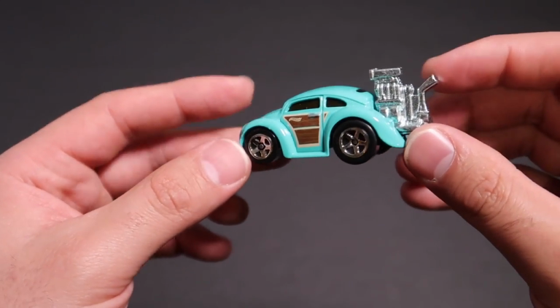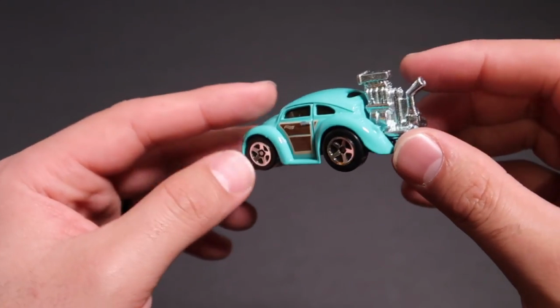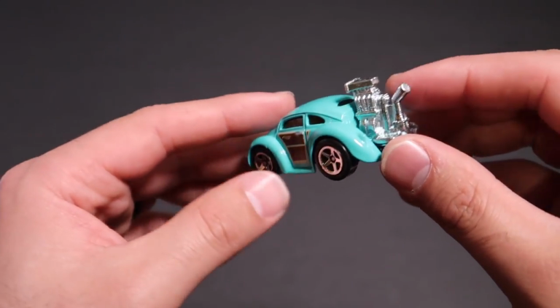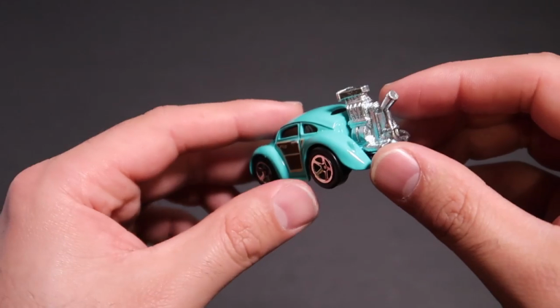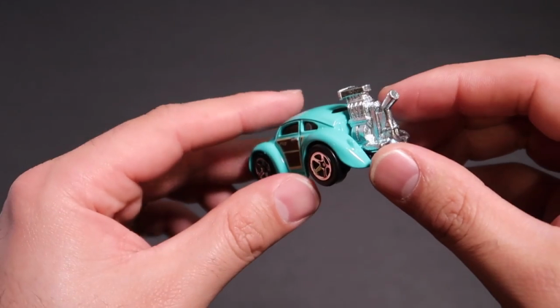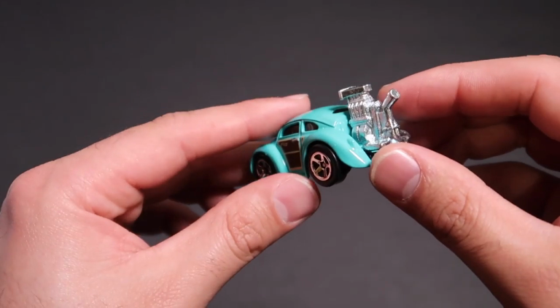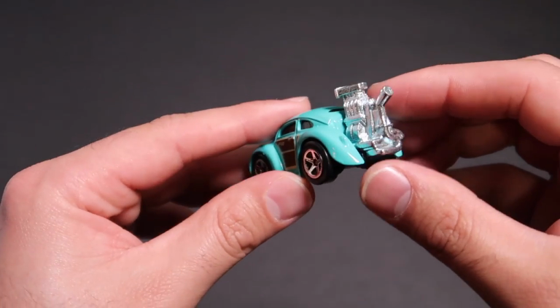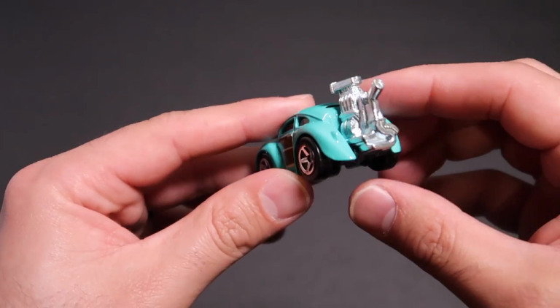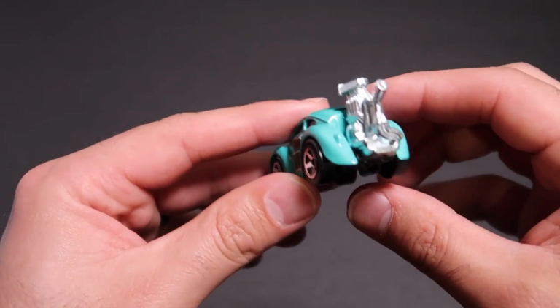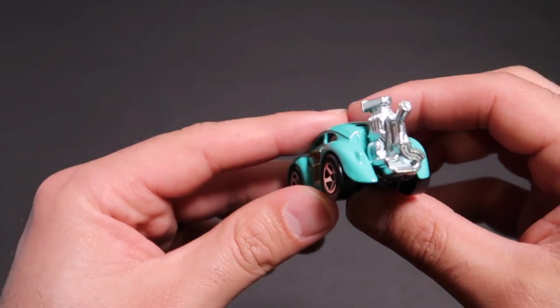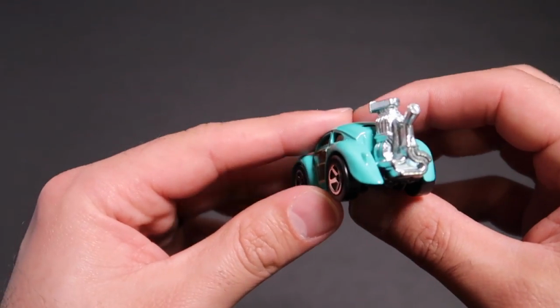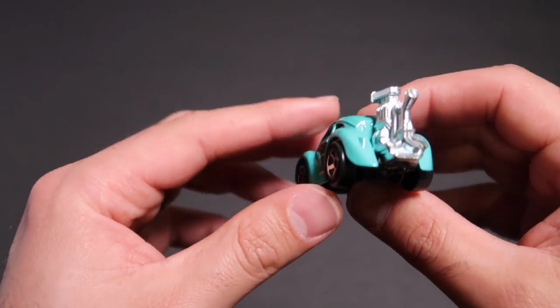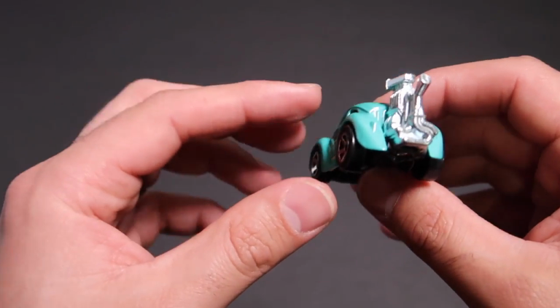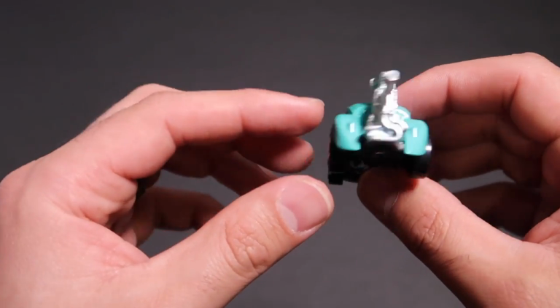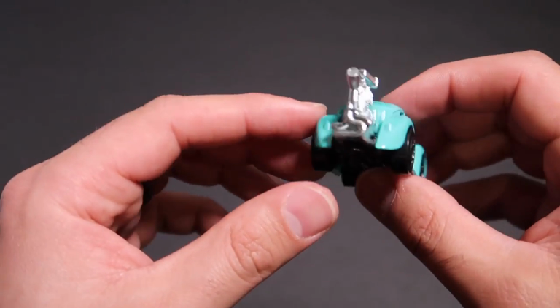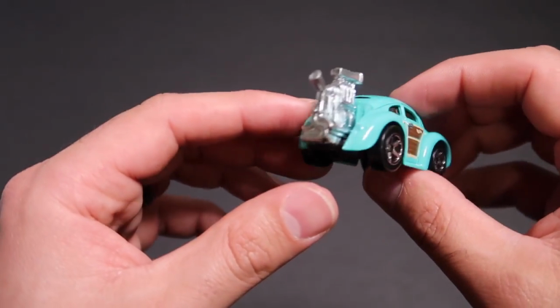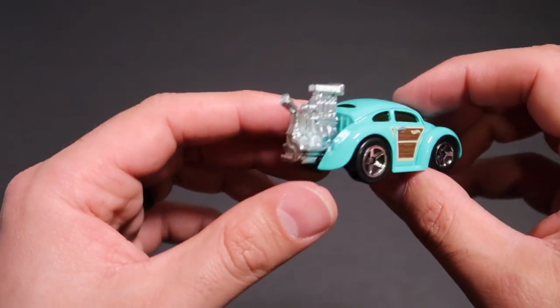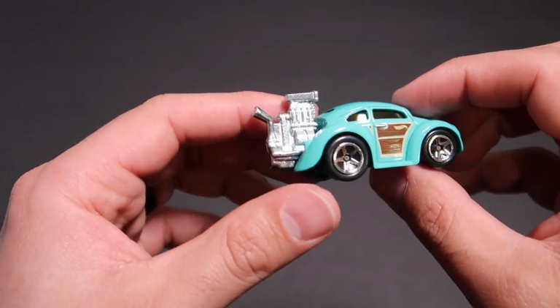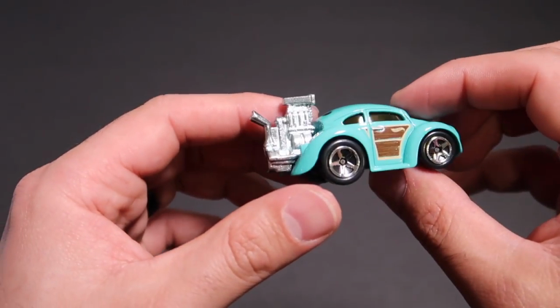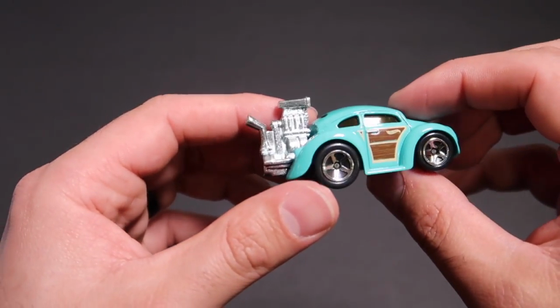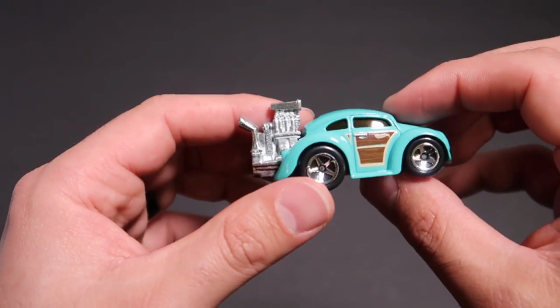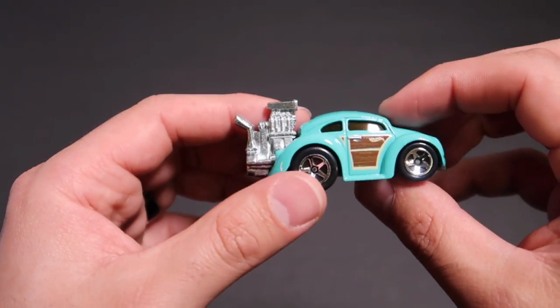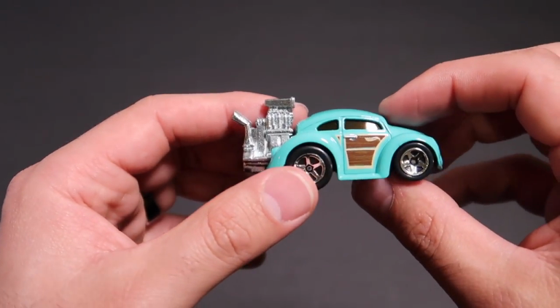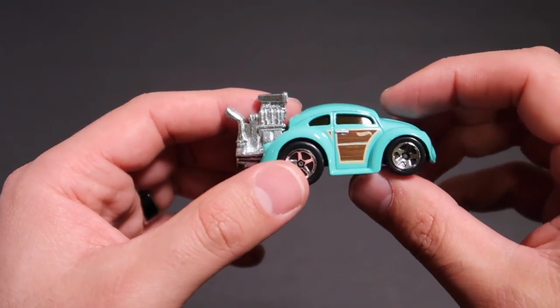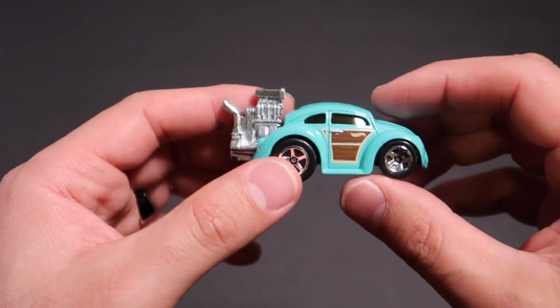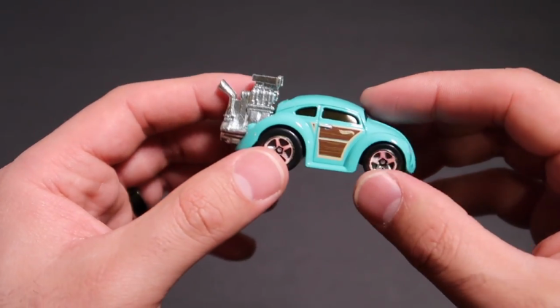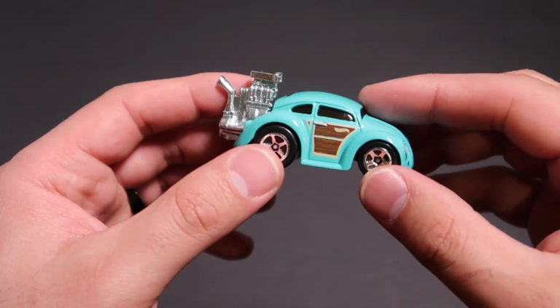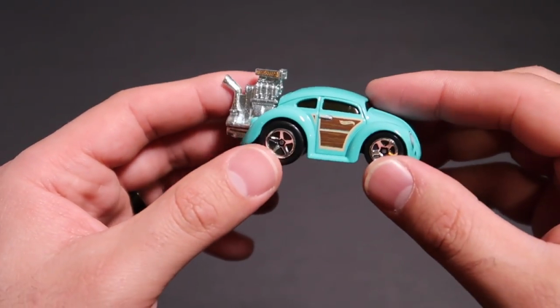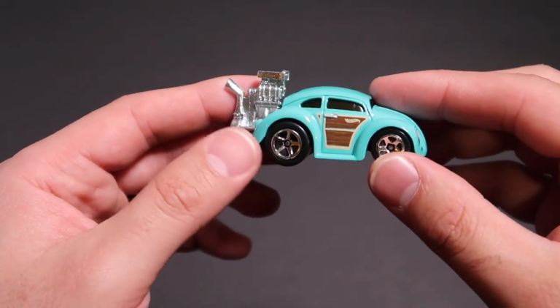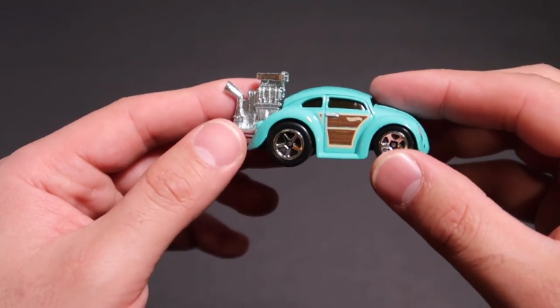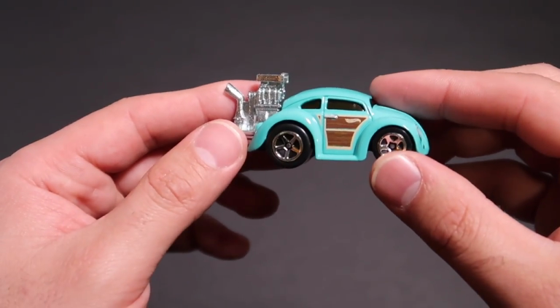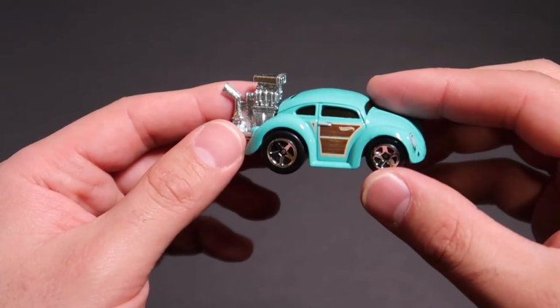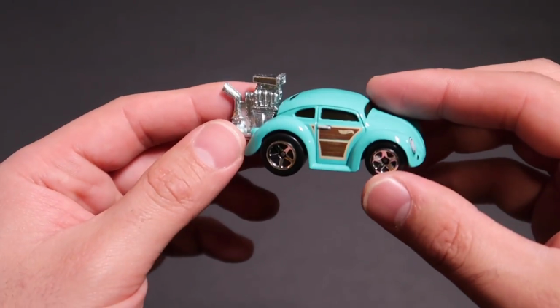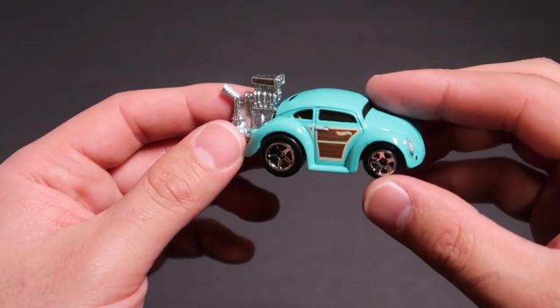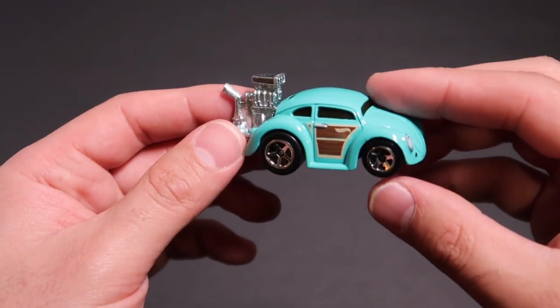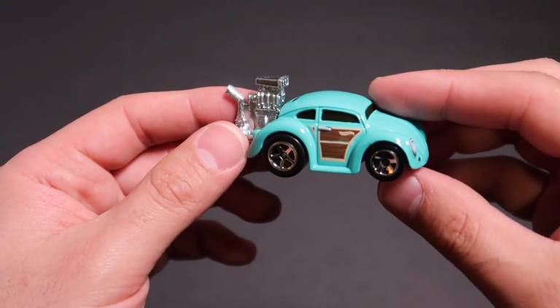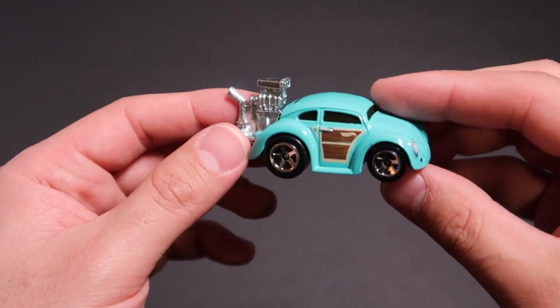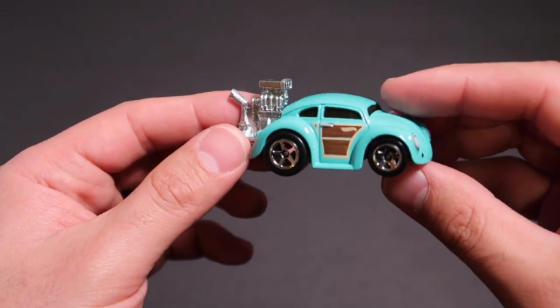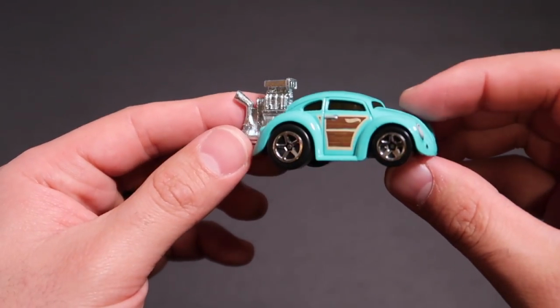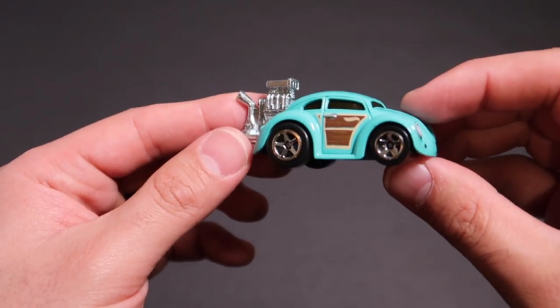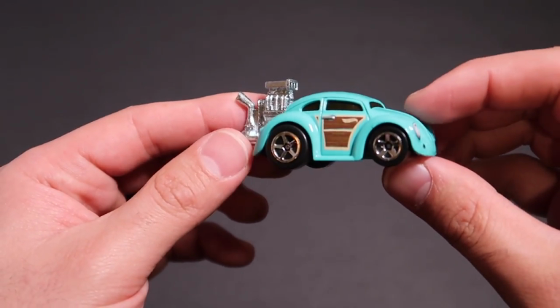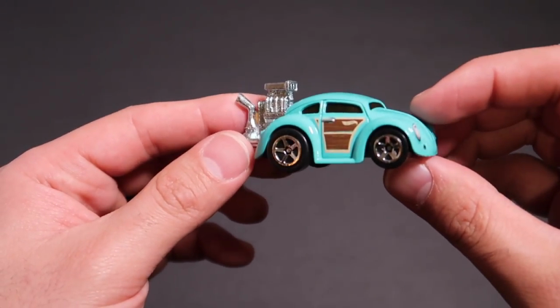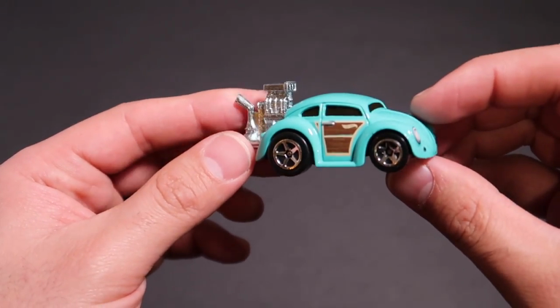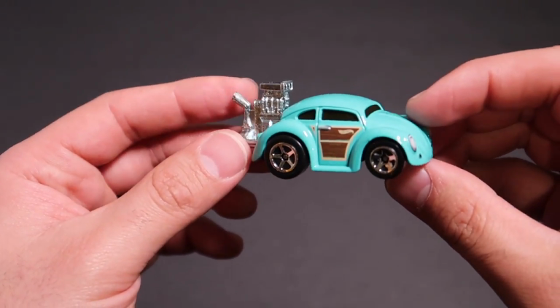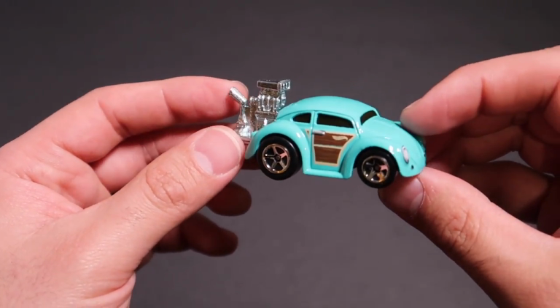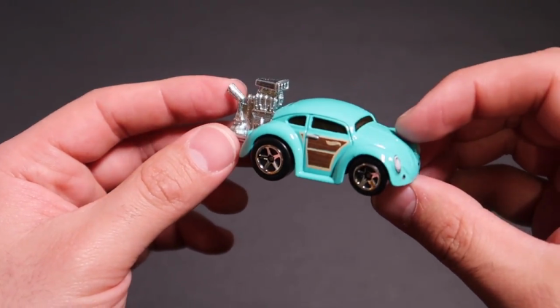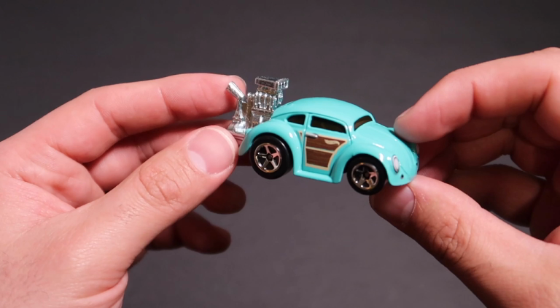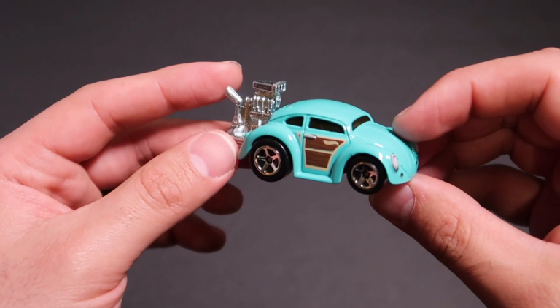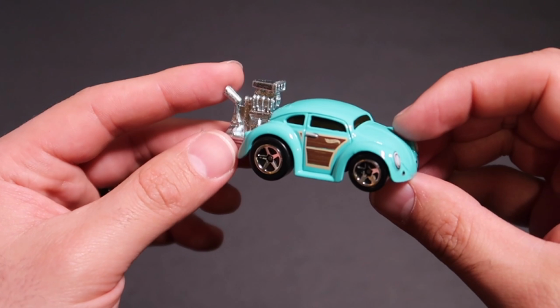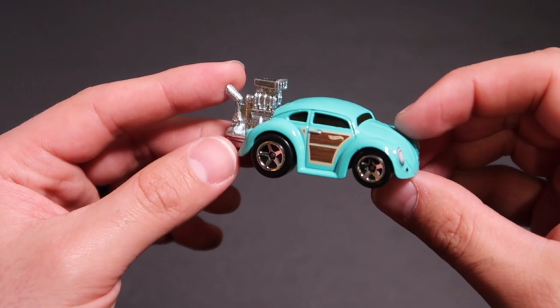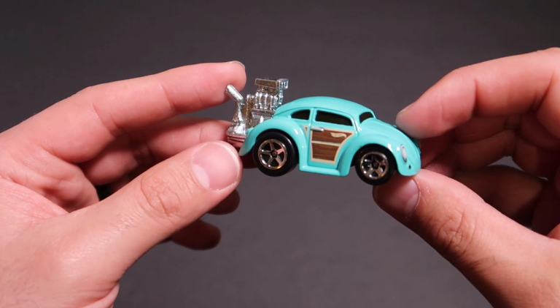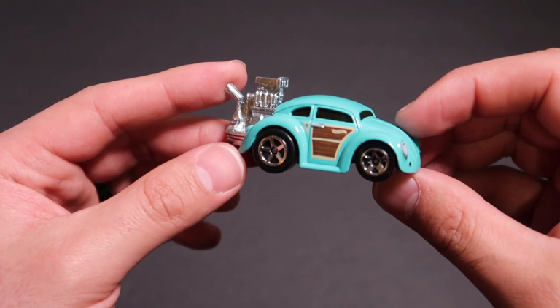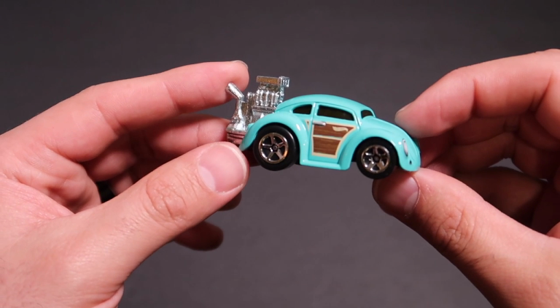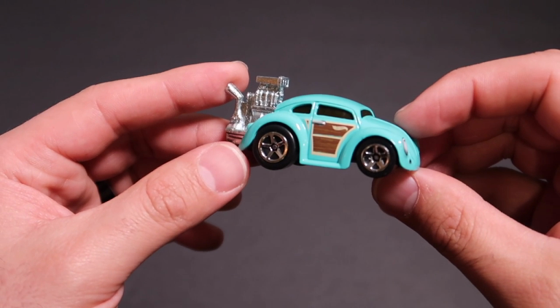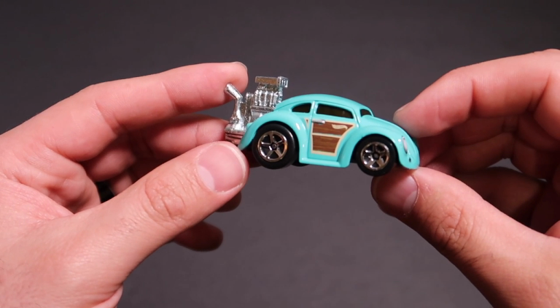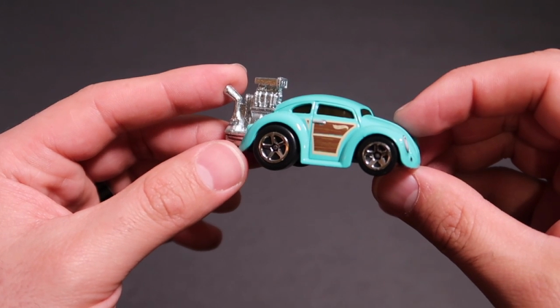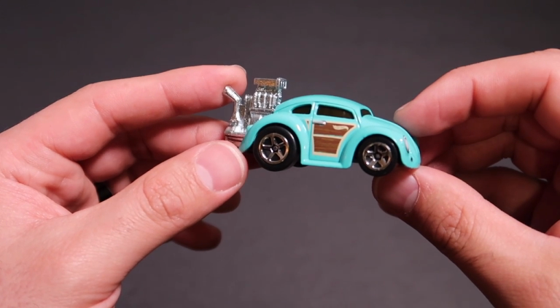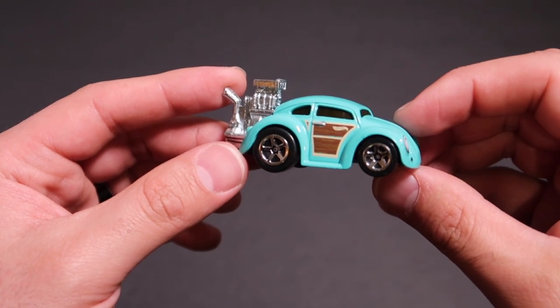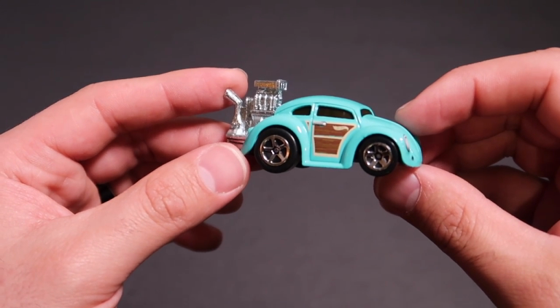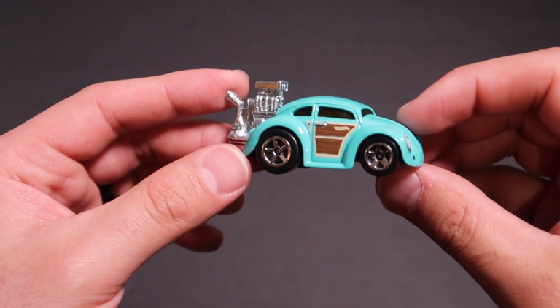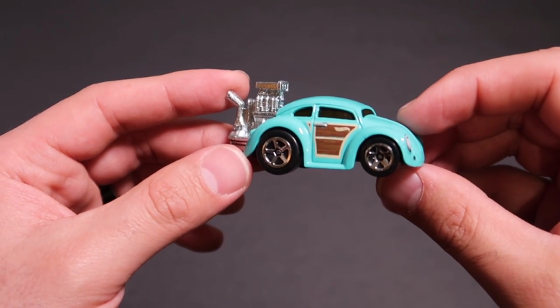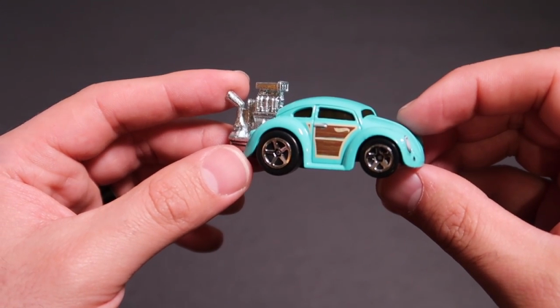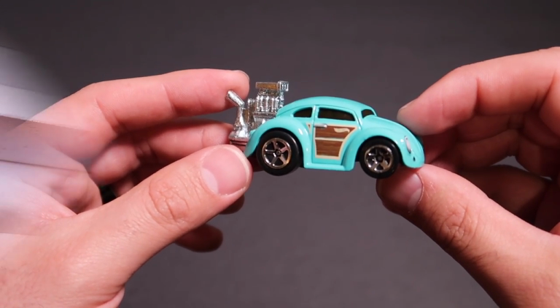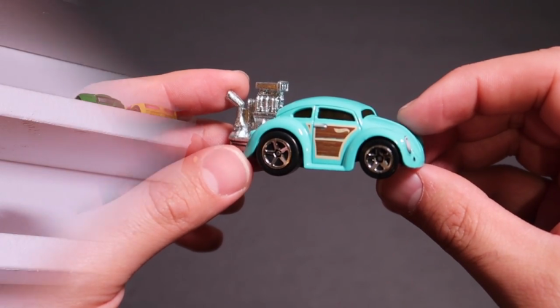All right, you guys post in the comments down below and let me know what you think of this car. We're going to head on over to our test track and find out how well it does. I'll see you guys at the track.